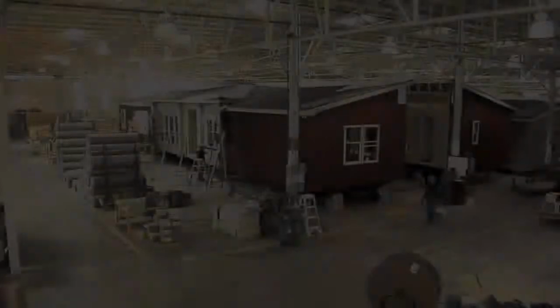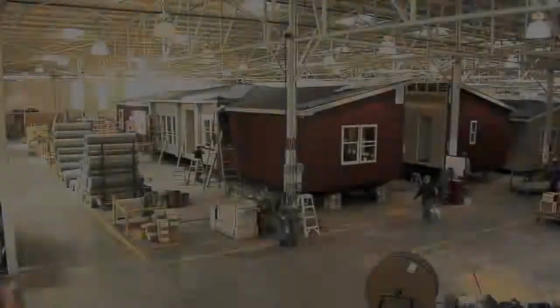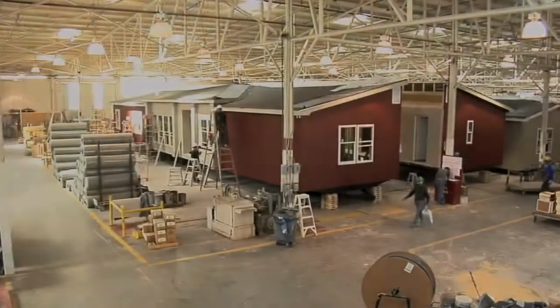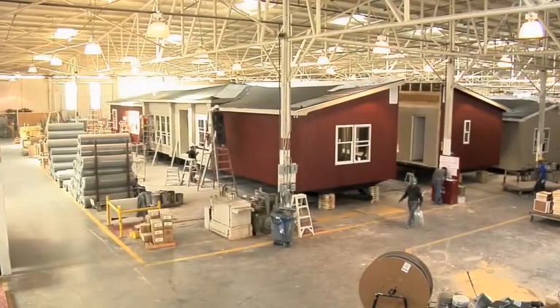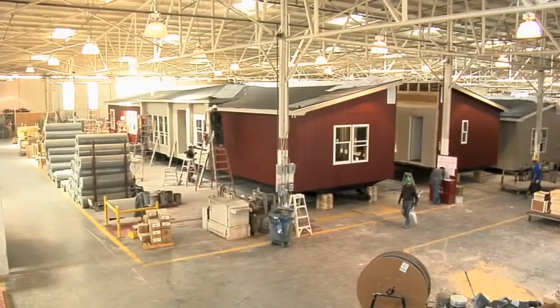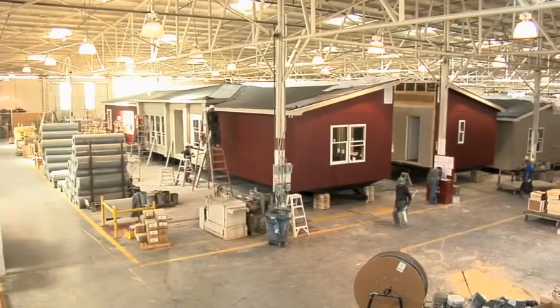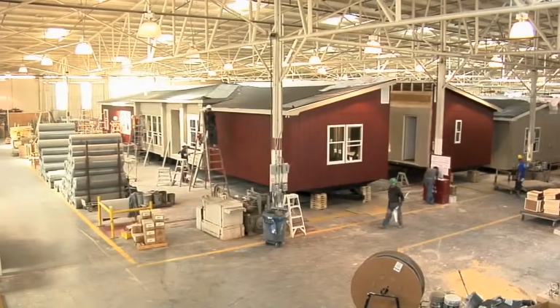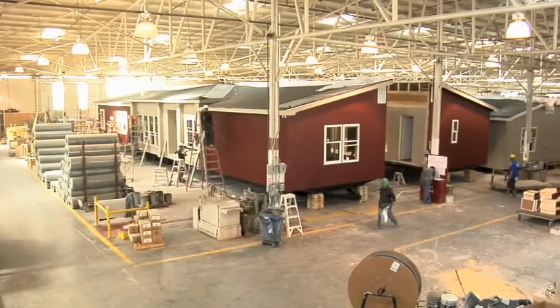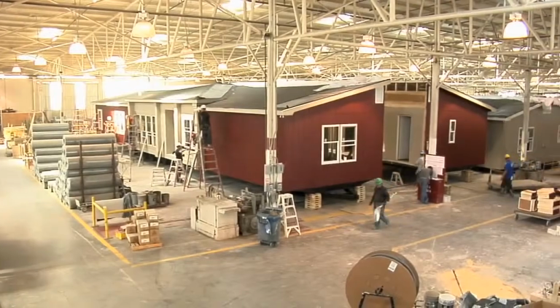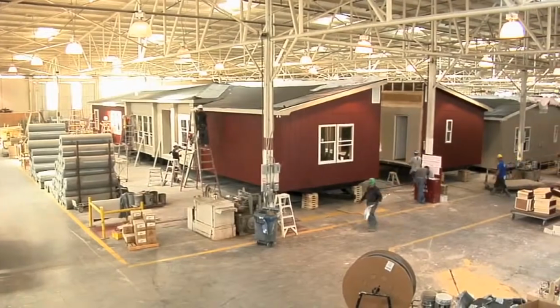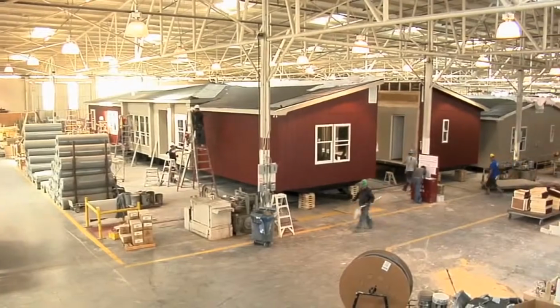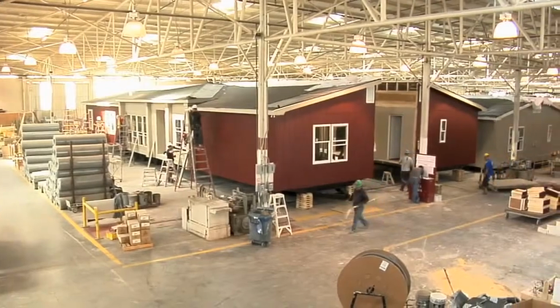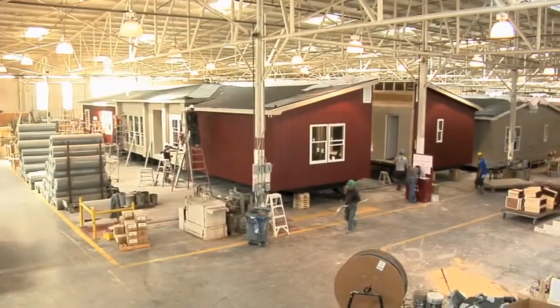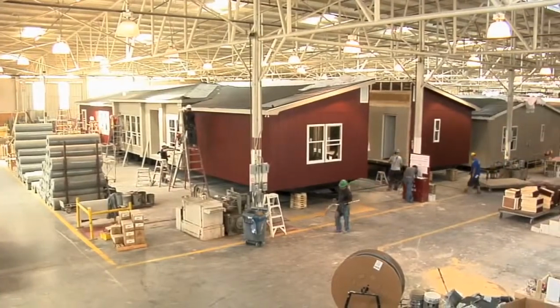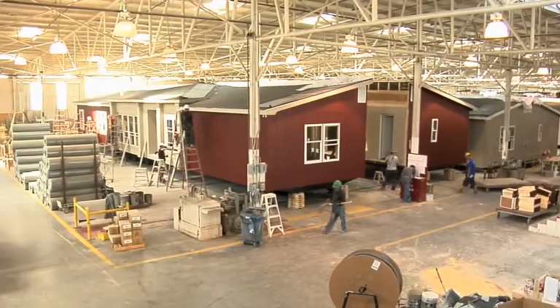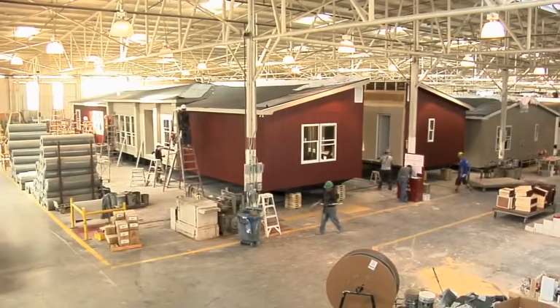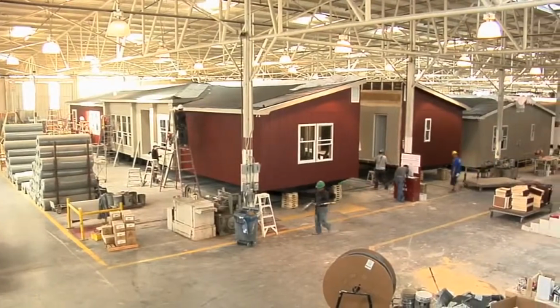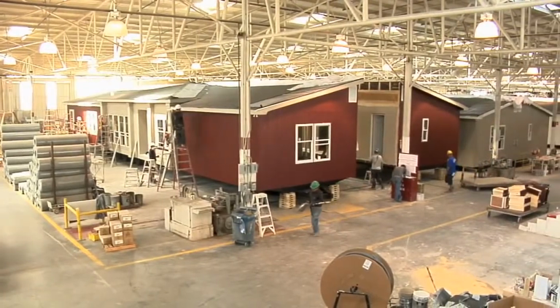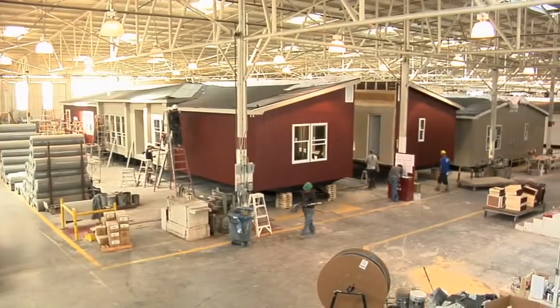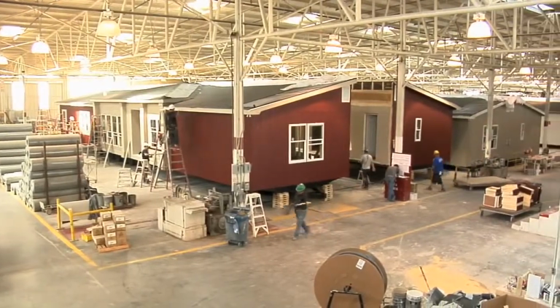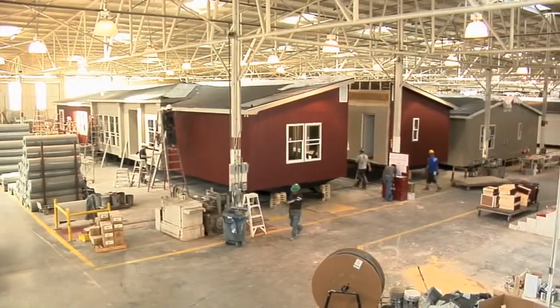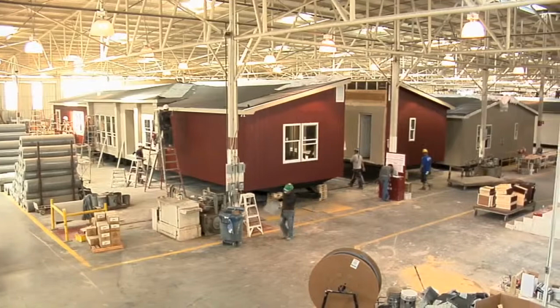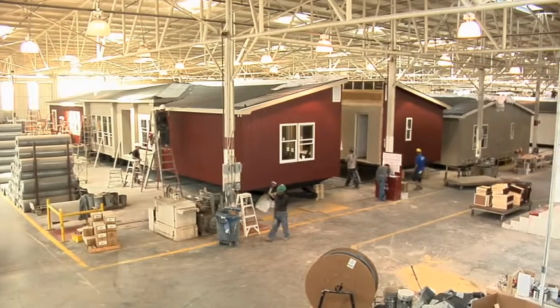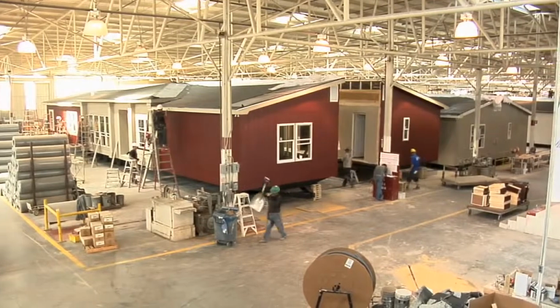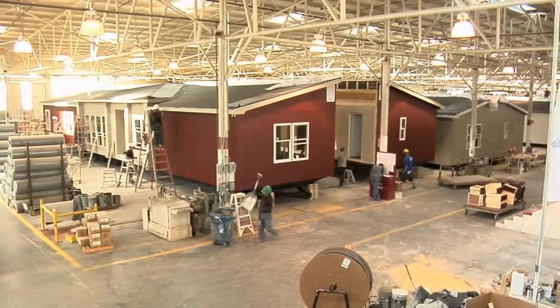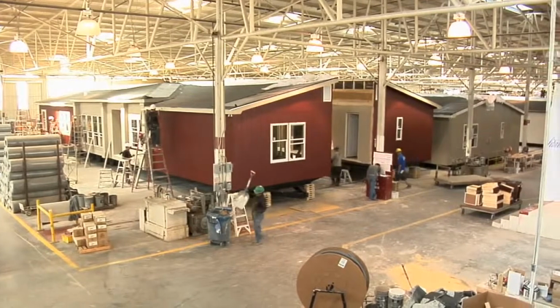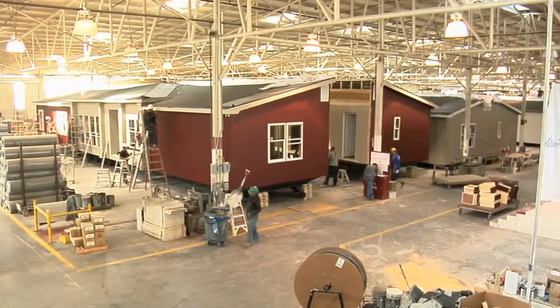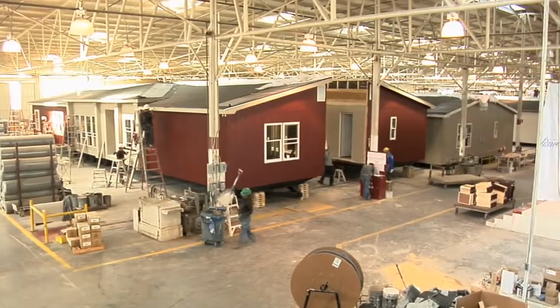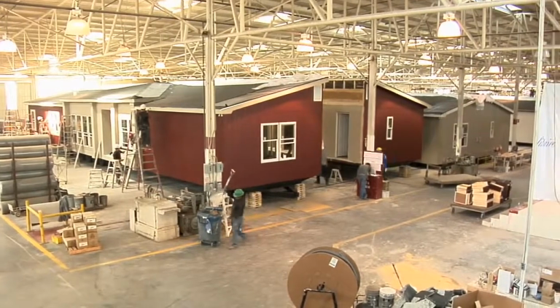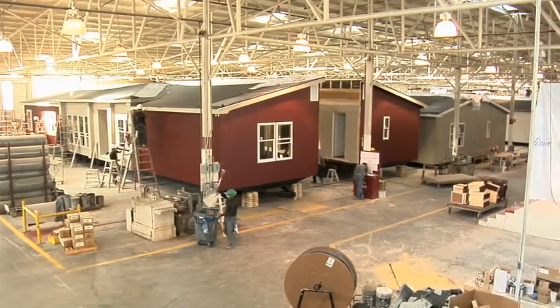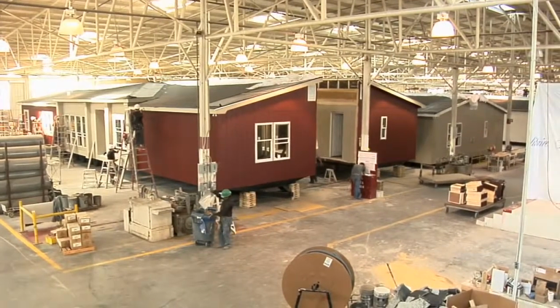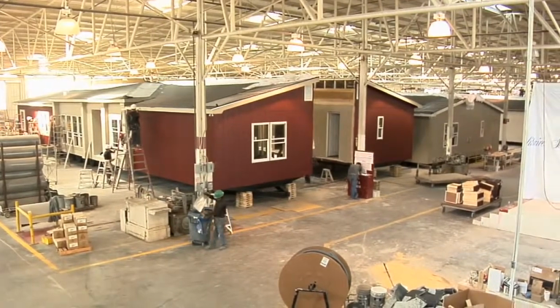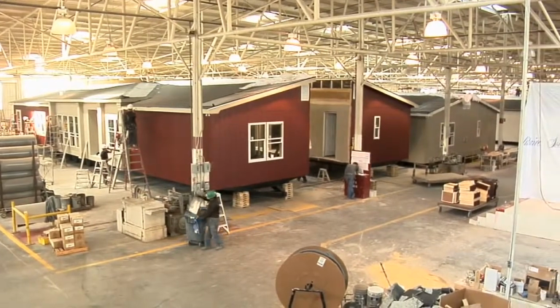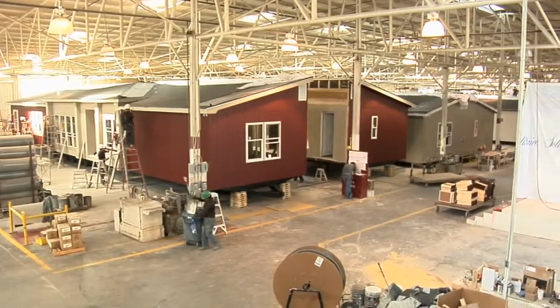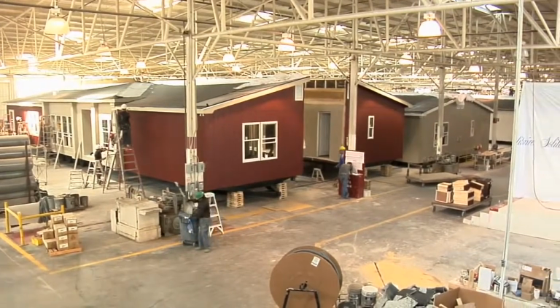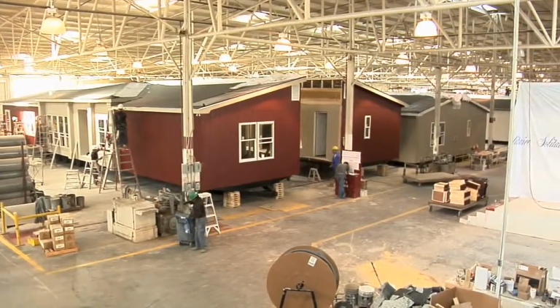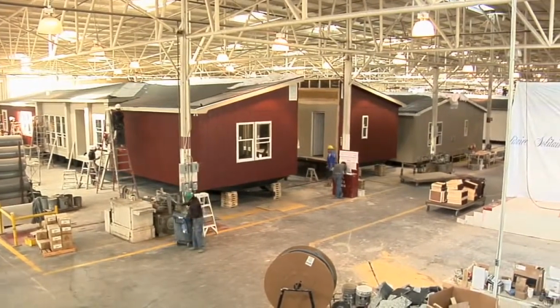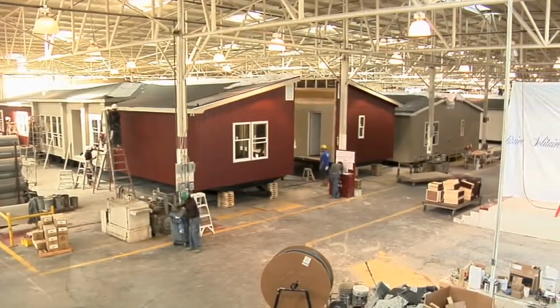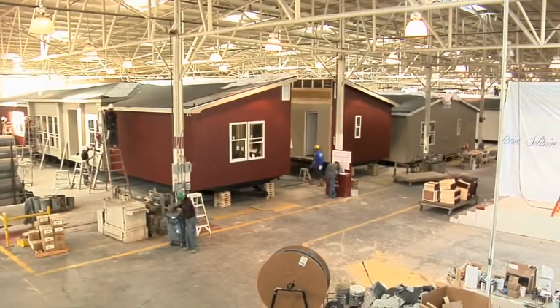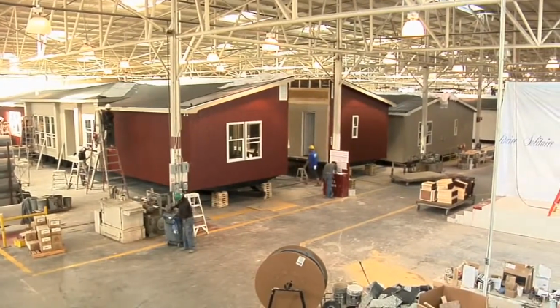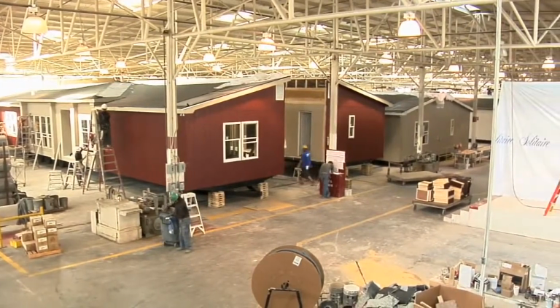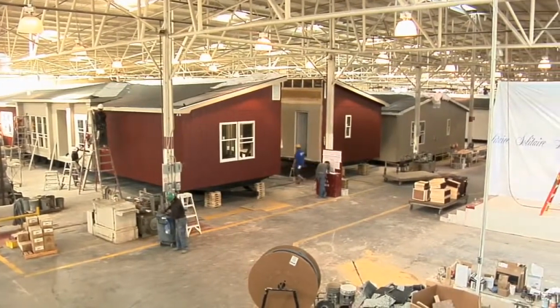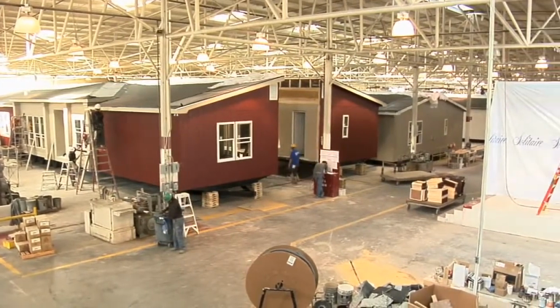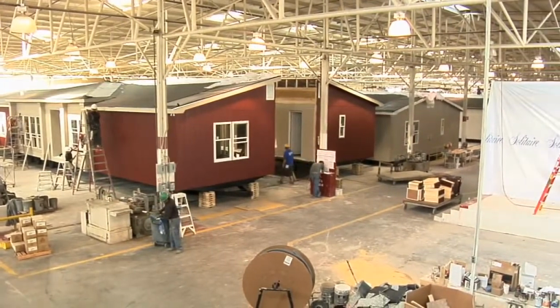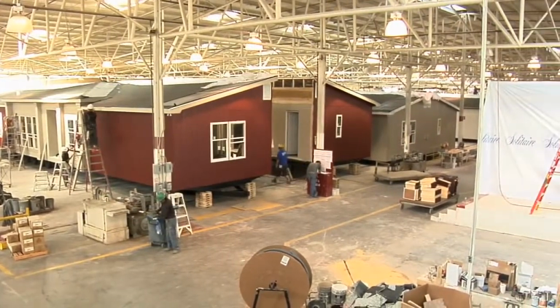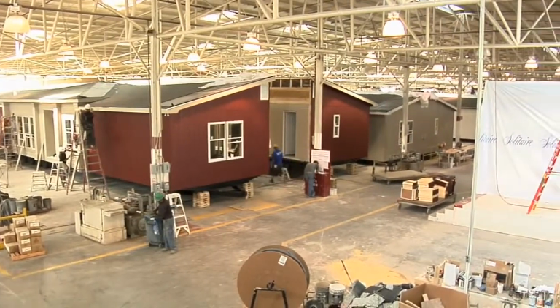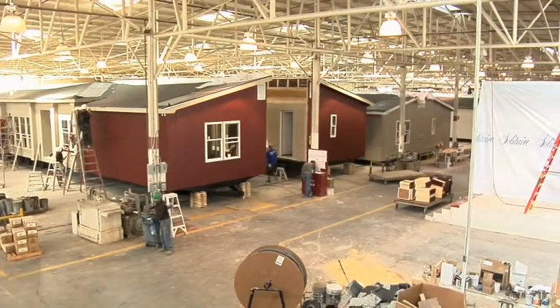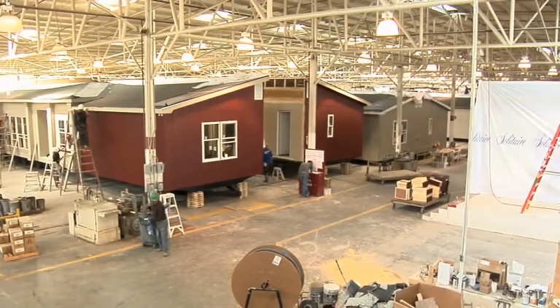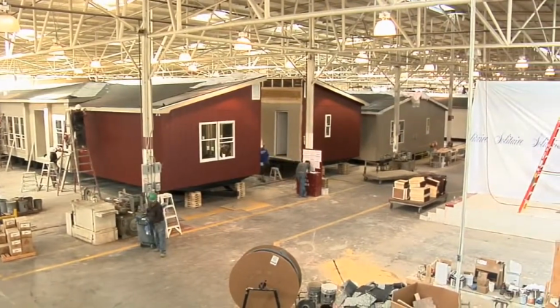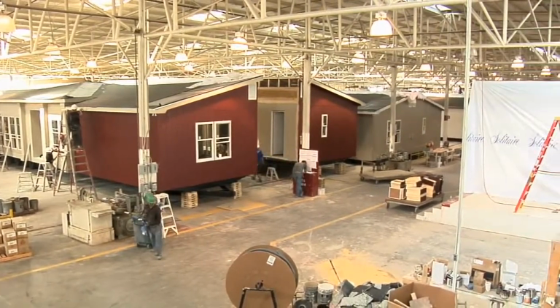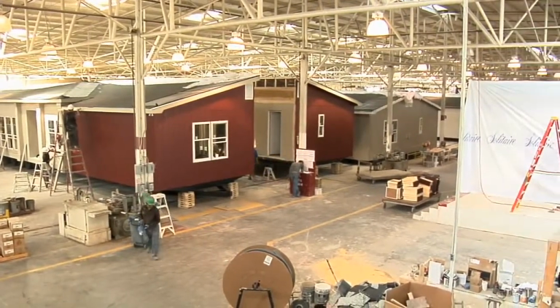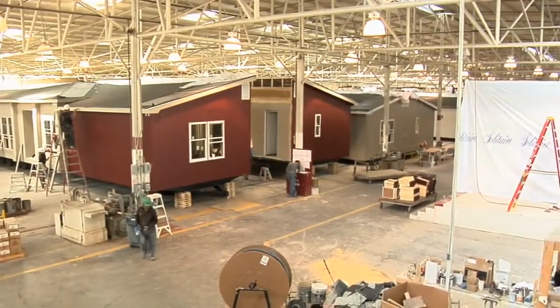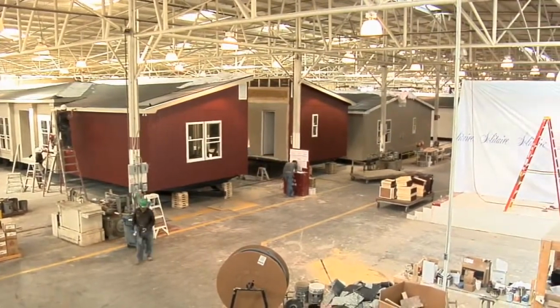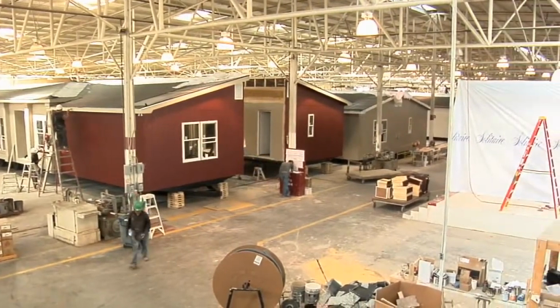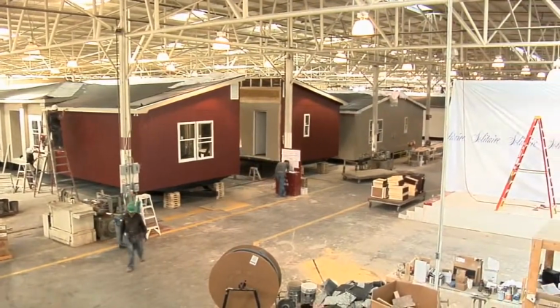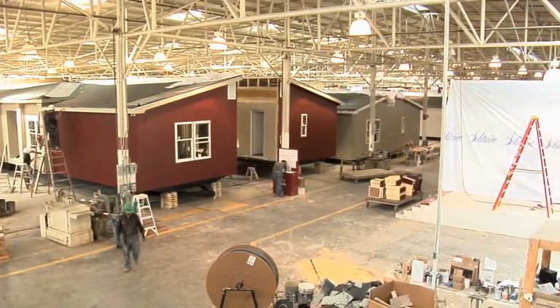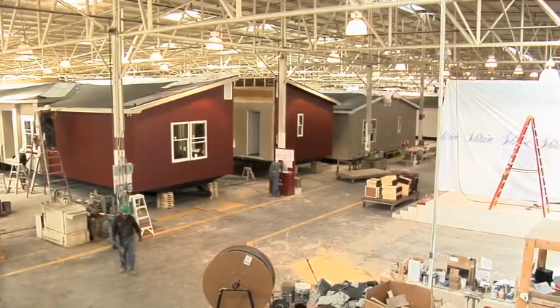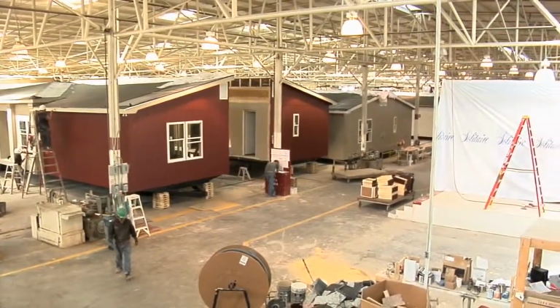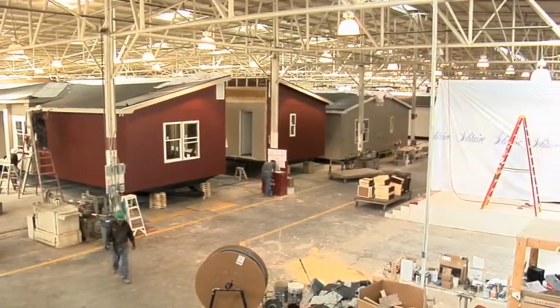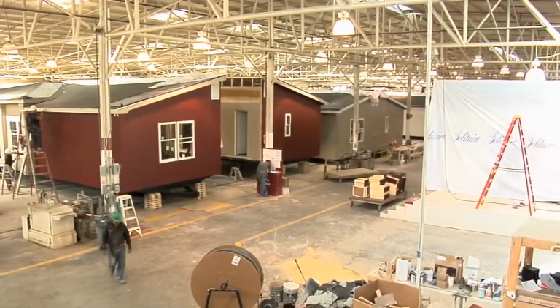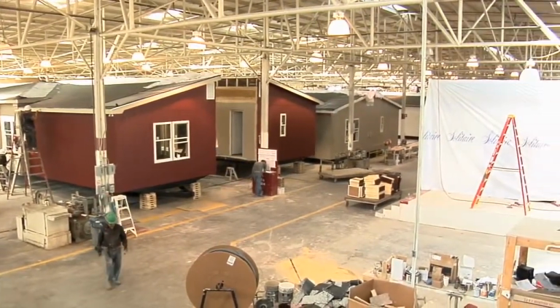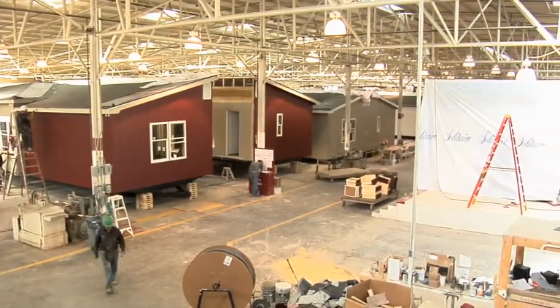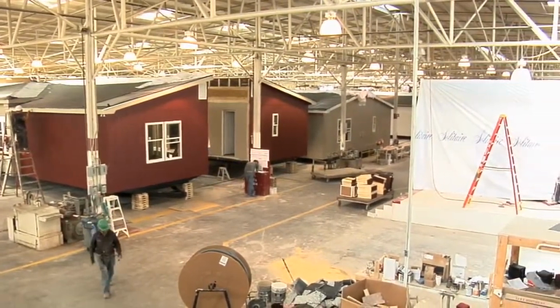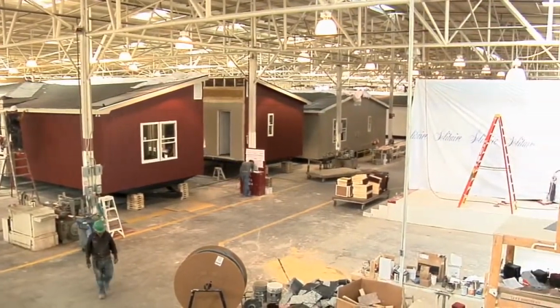Every Solitaire home is built with a 90 to 100 year construction that matches or exceeds the quality of a site-built home.